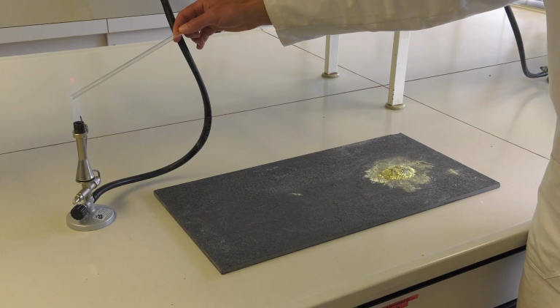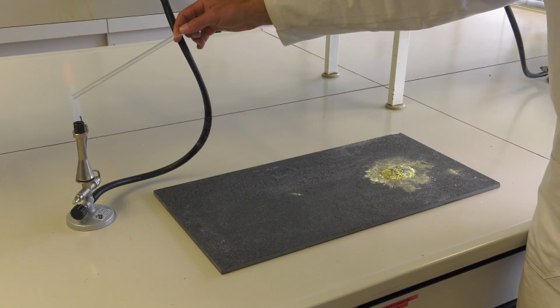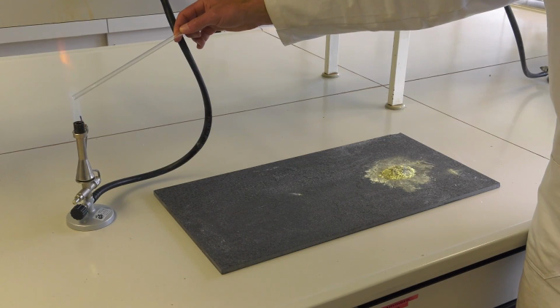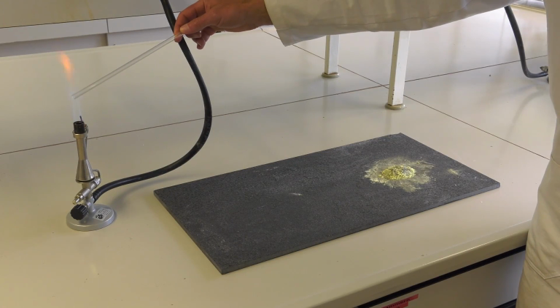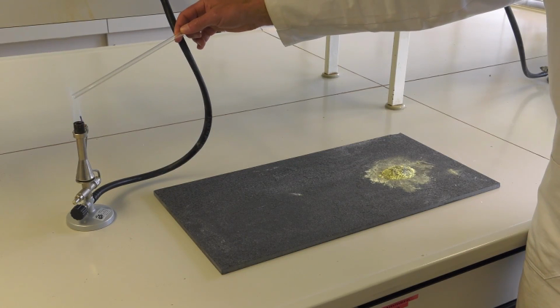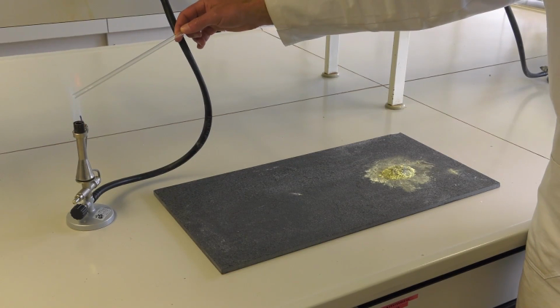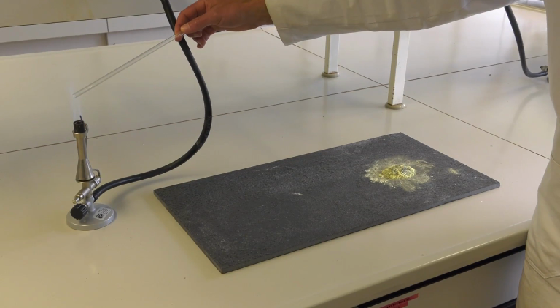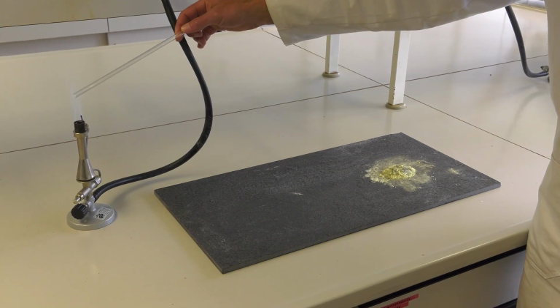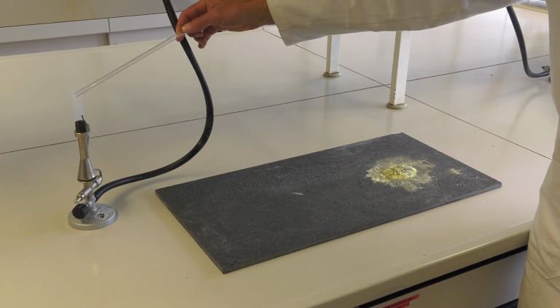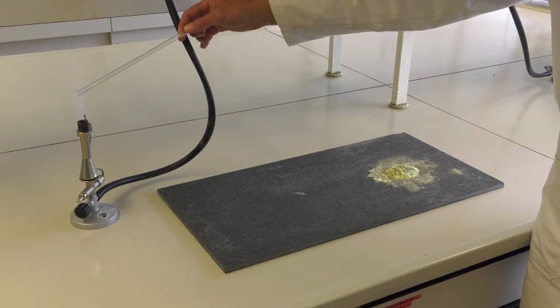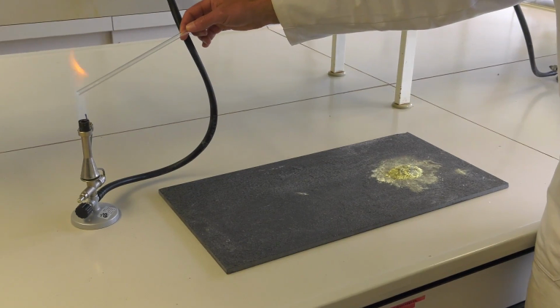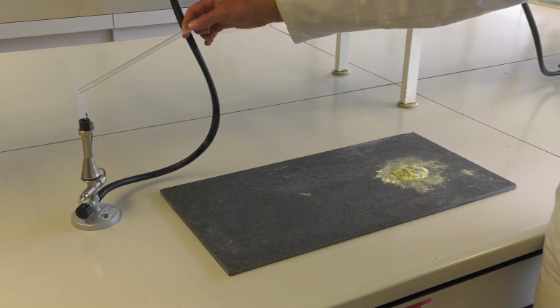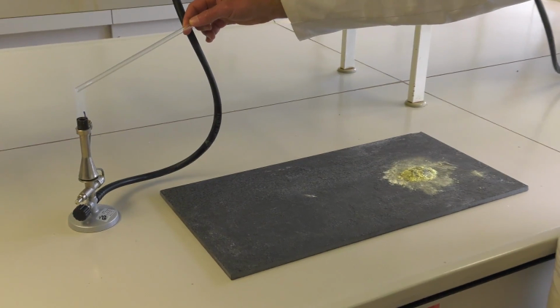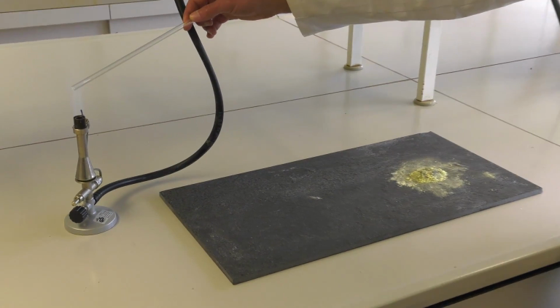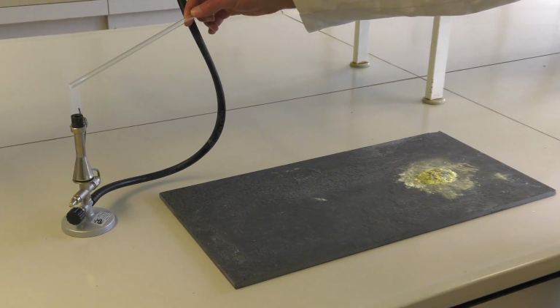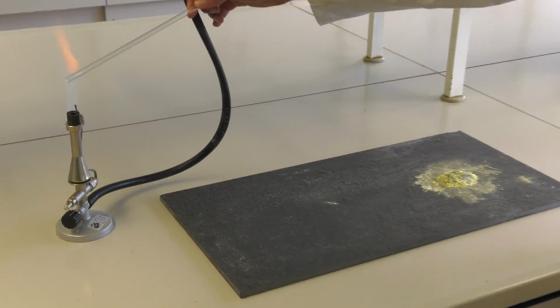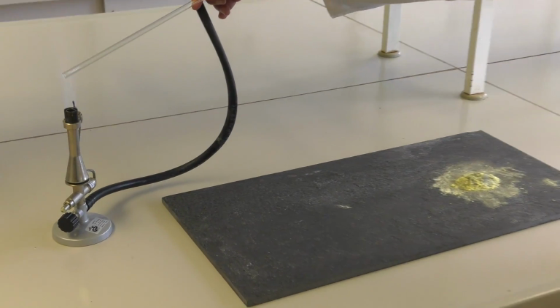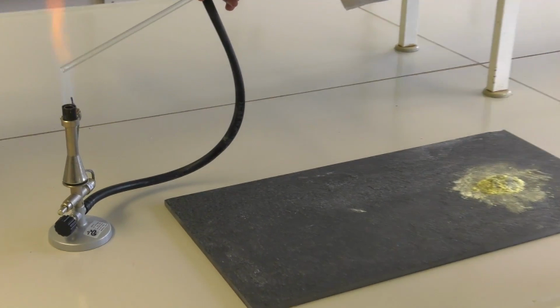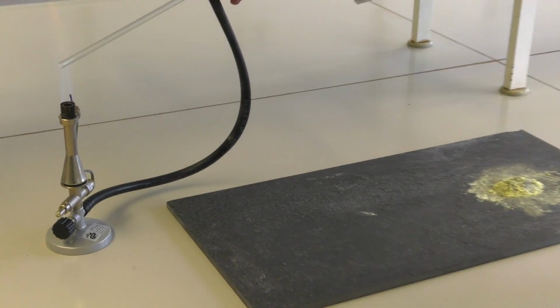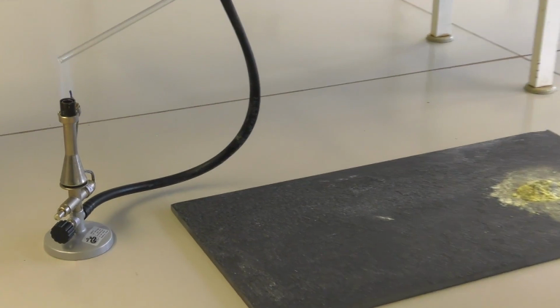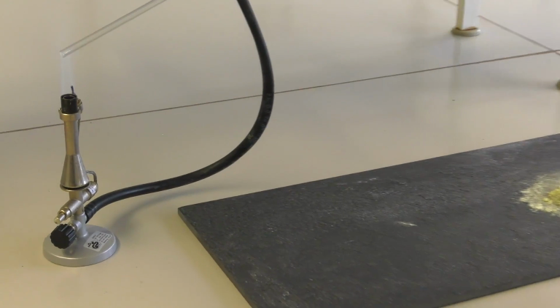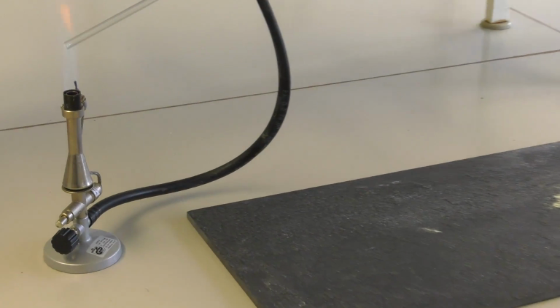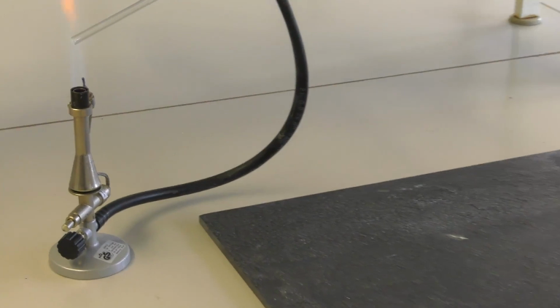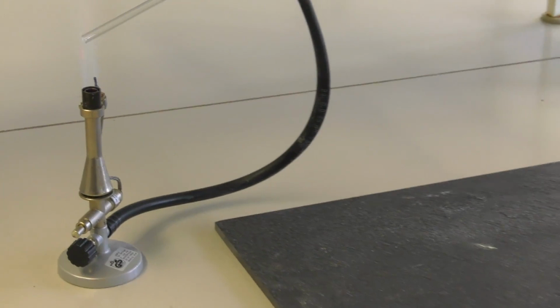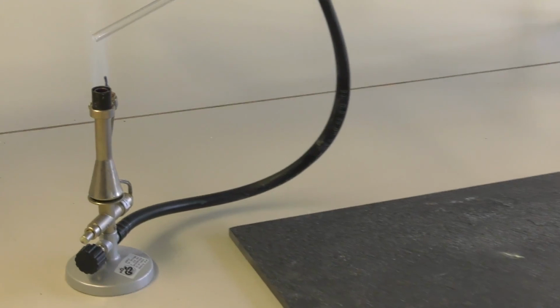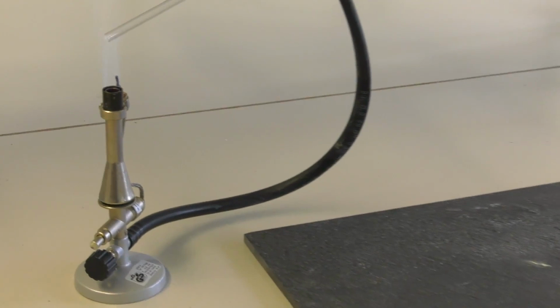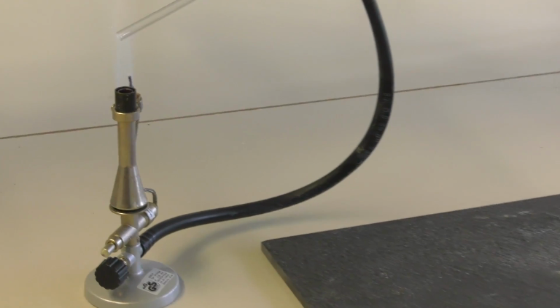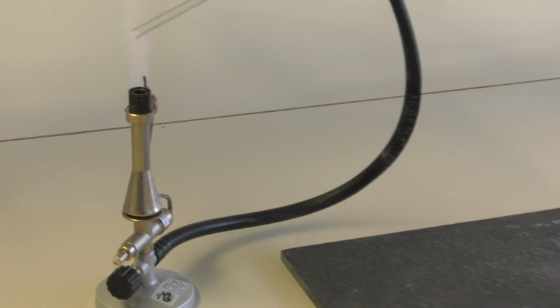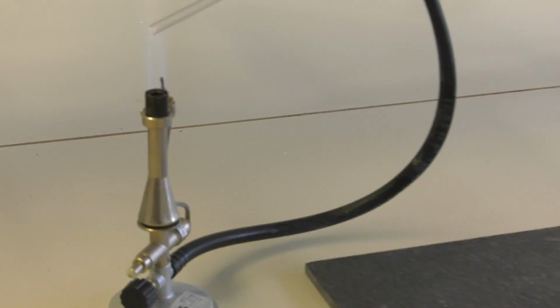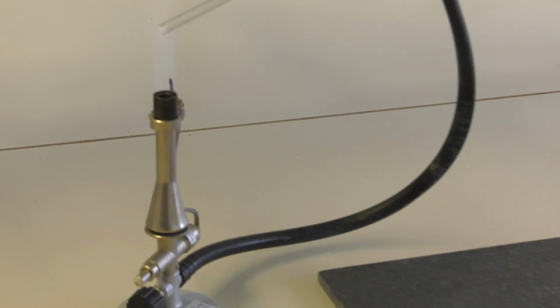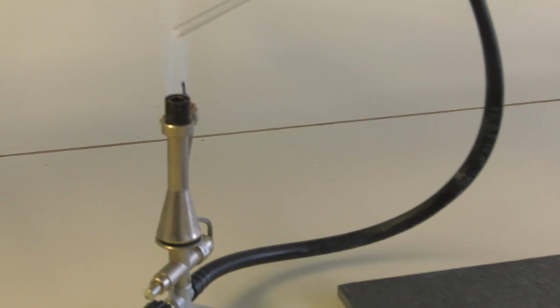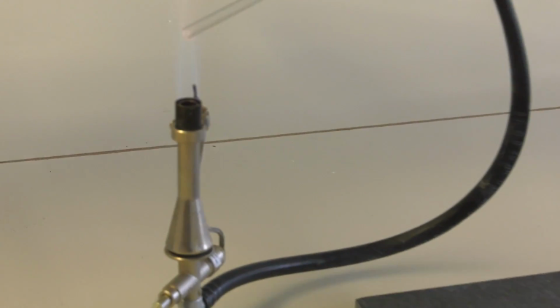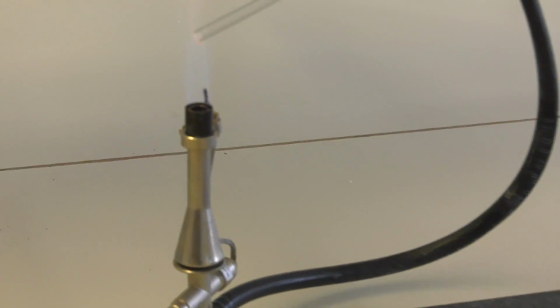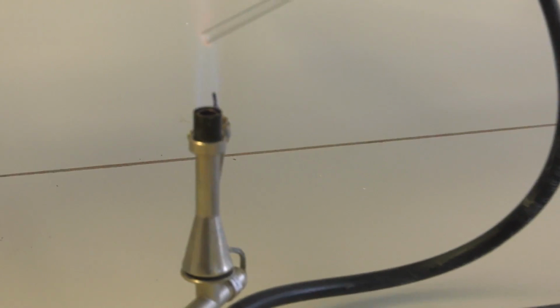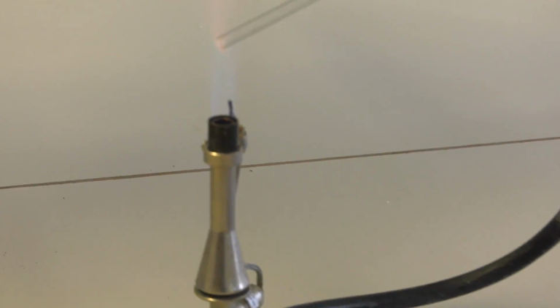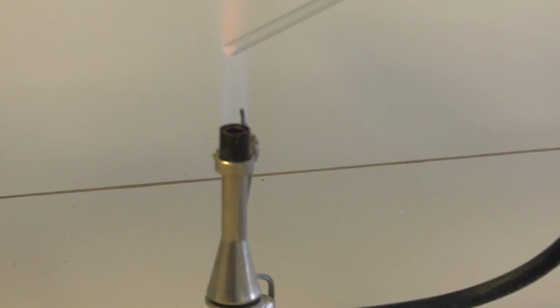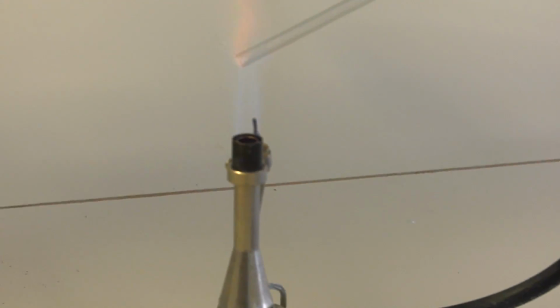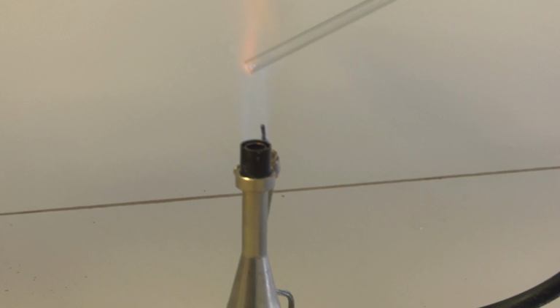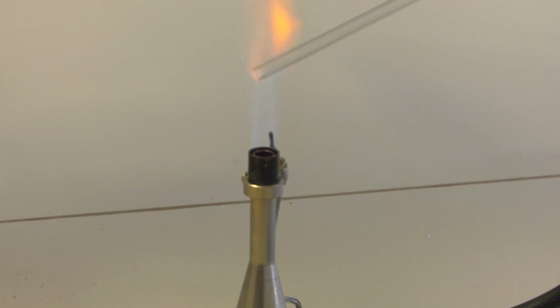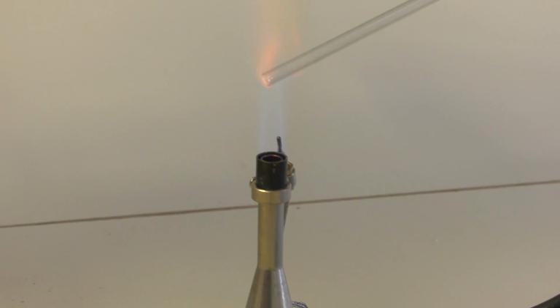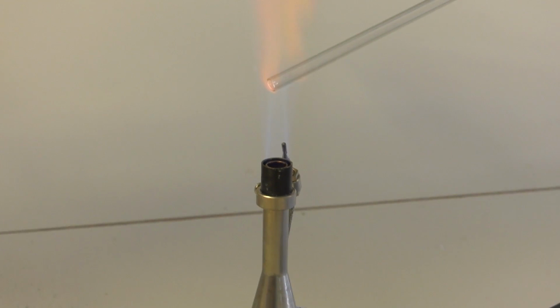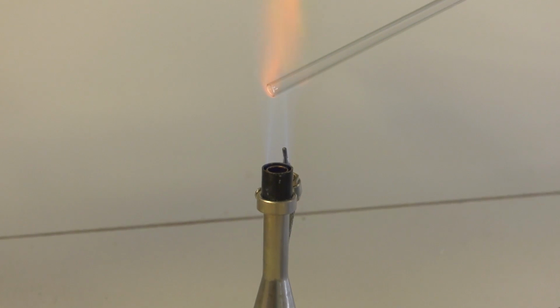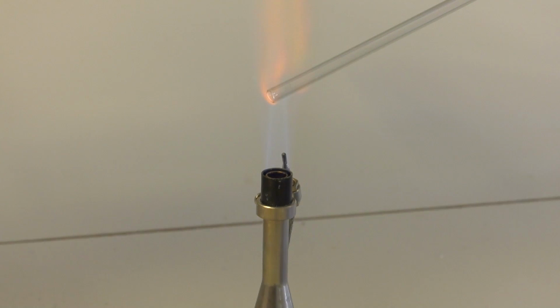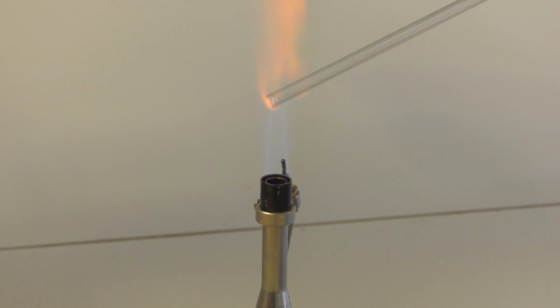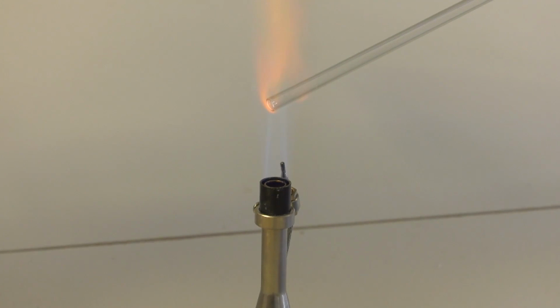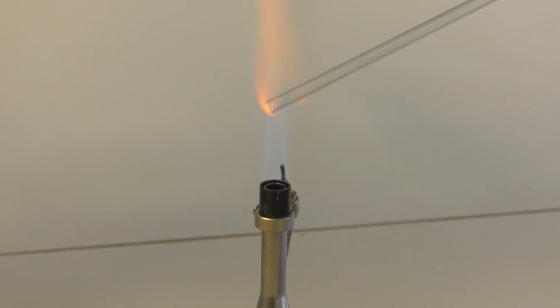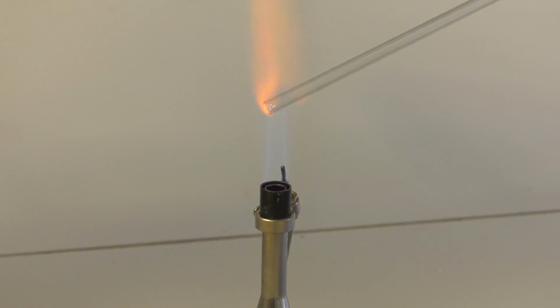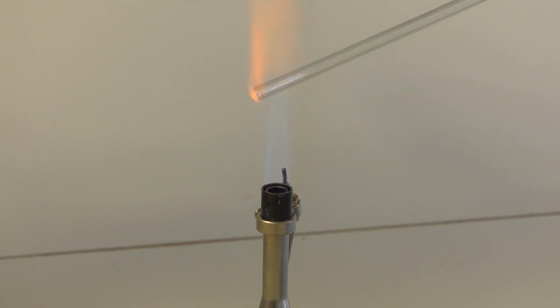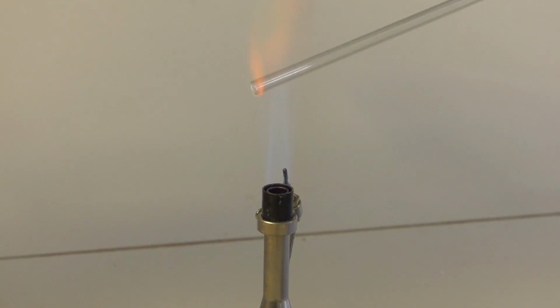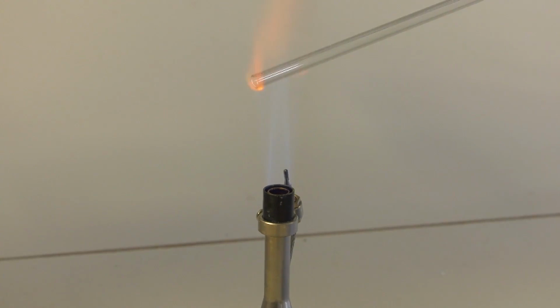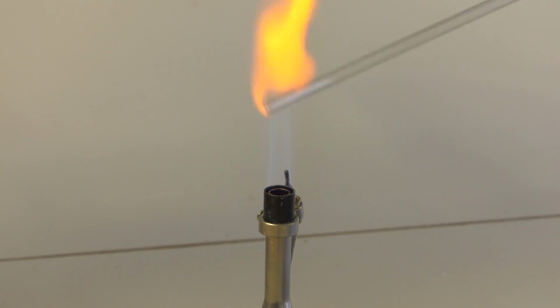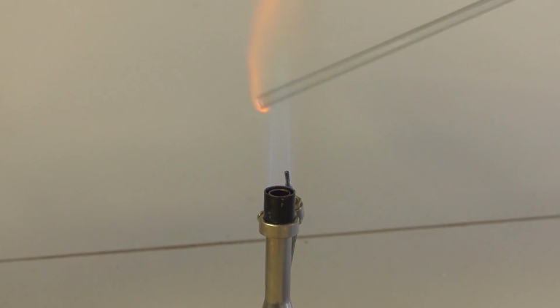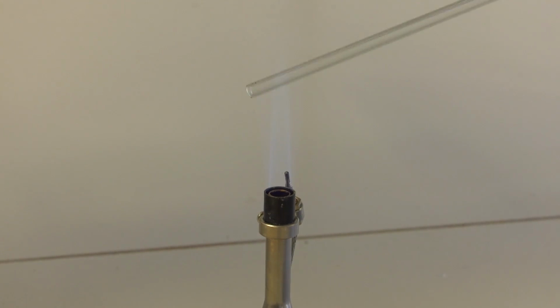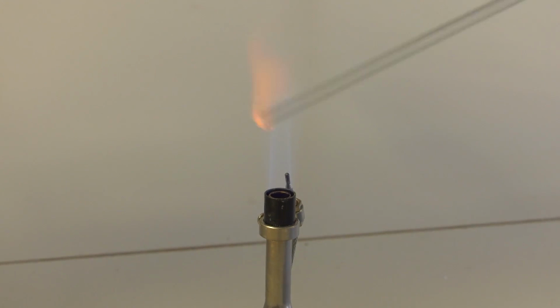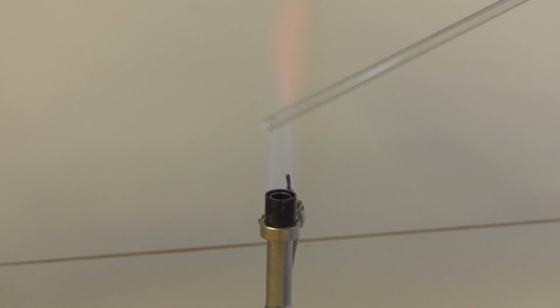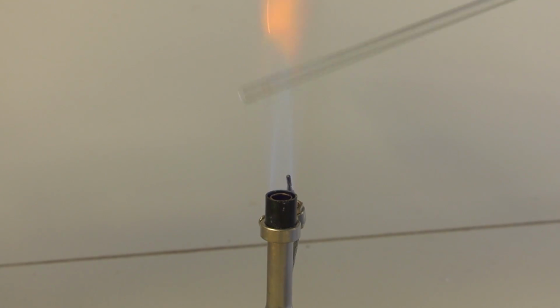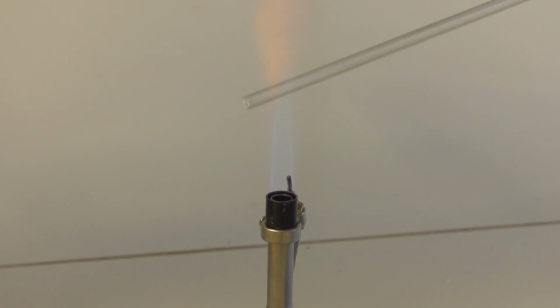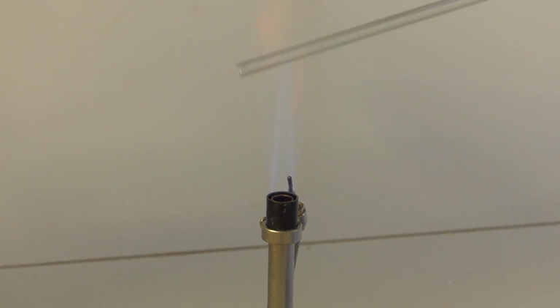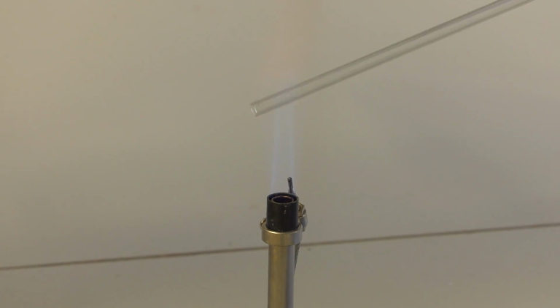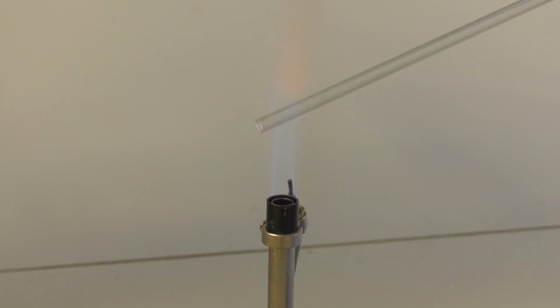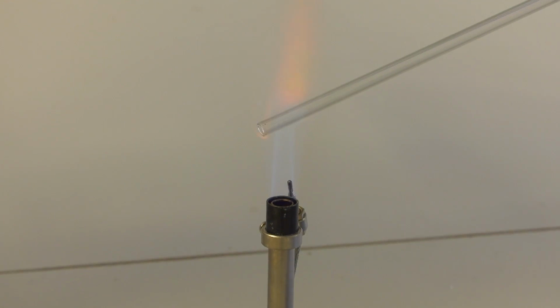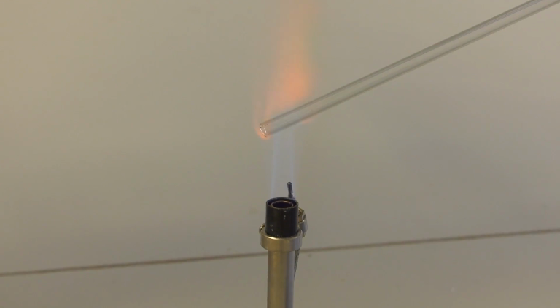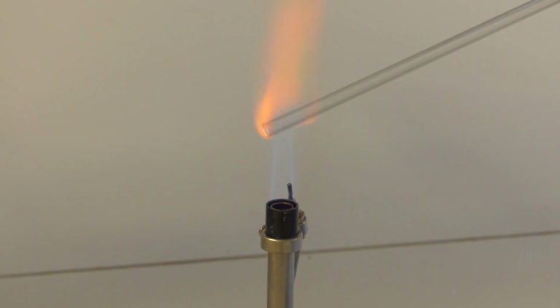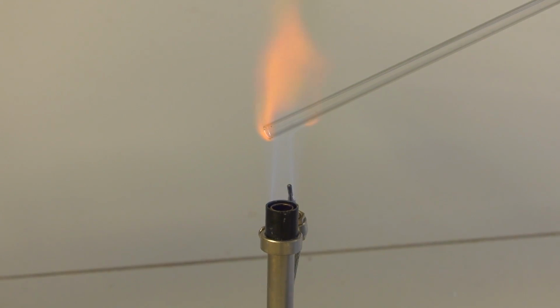If you heat a glass rod for 40 seconds with the Teclu burner and hold it into the mixture, the sulfur reacts with the iron.